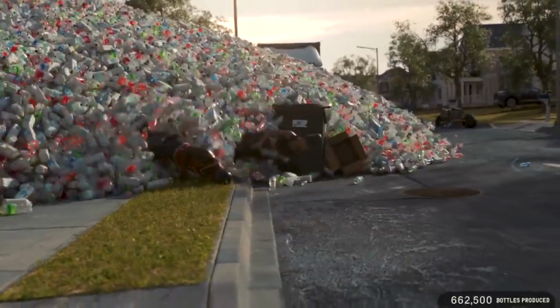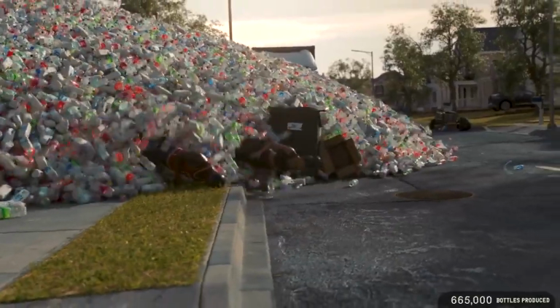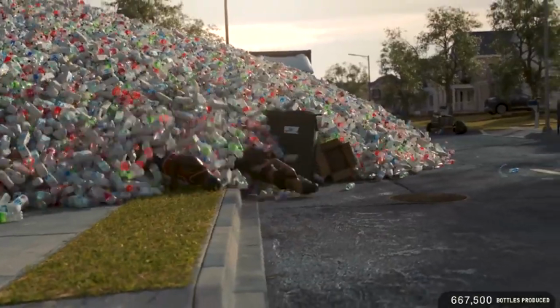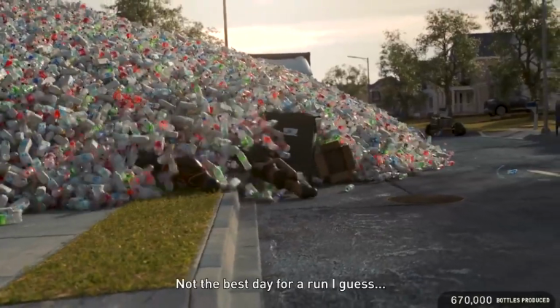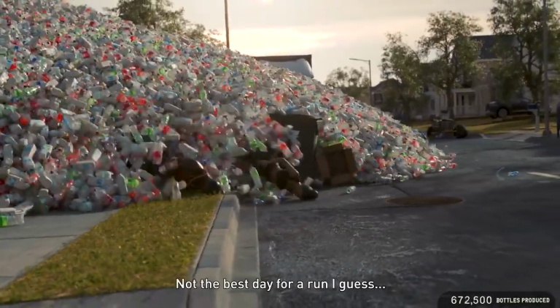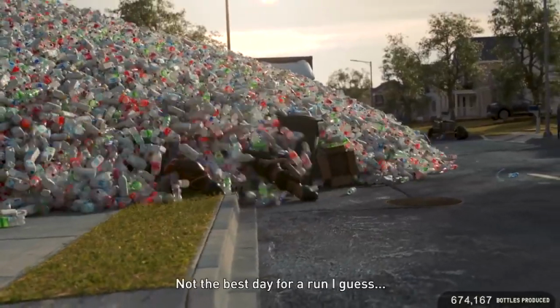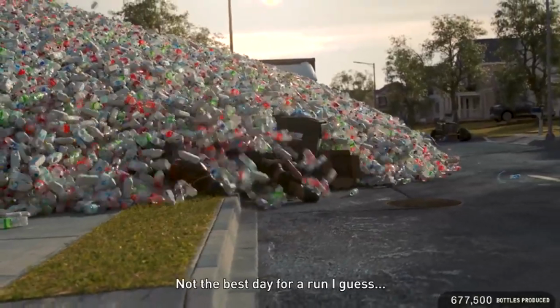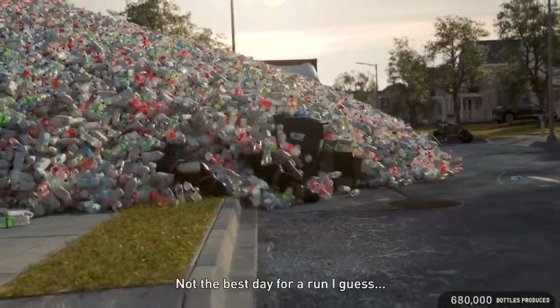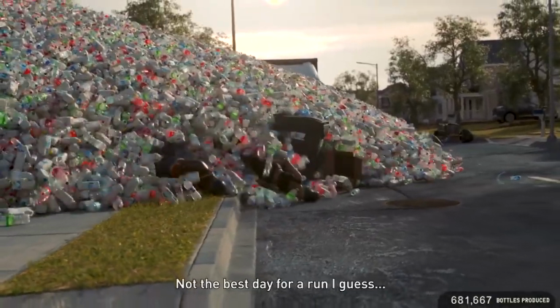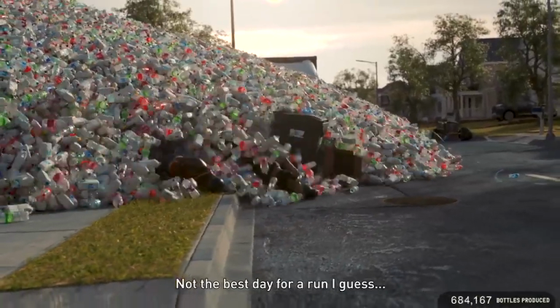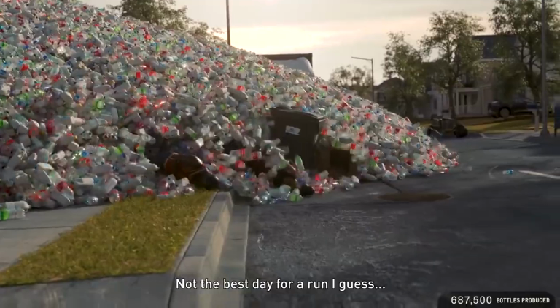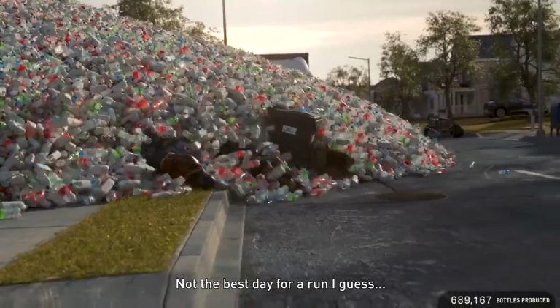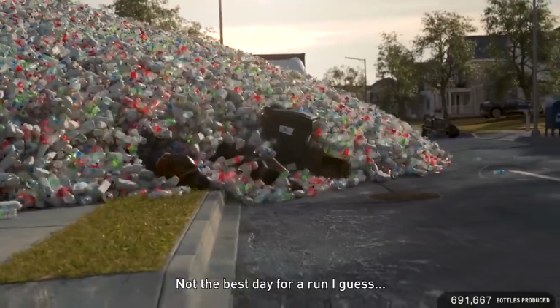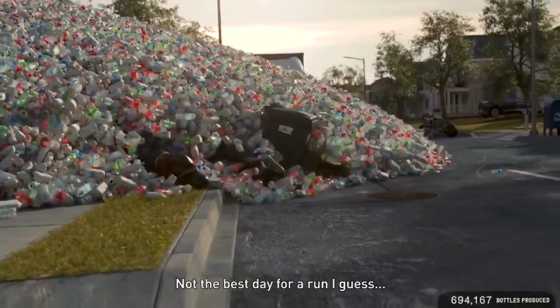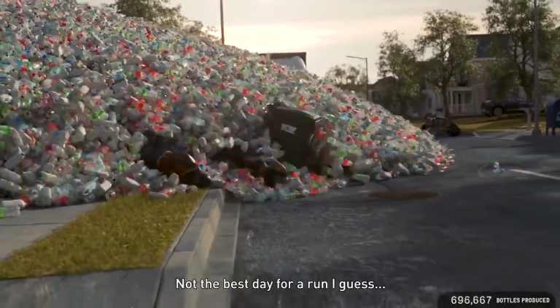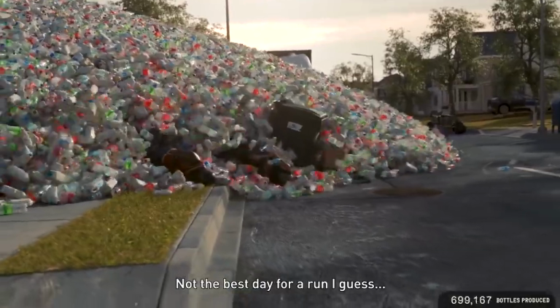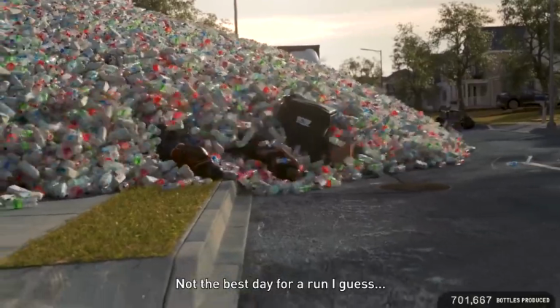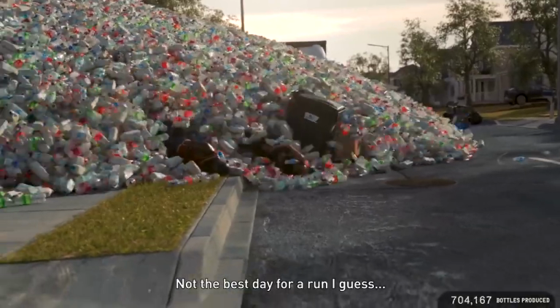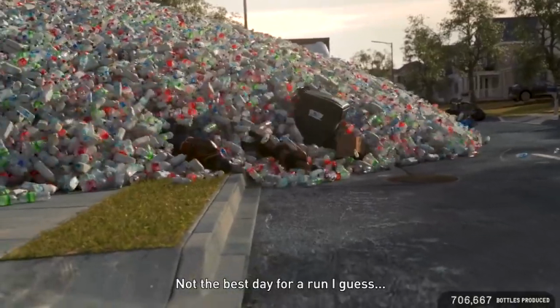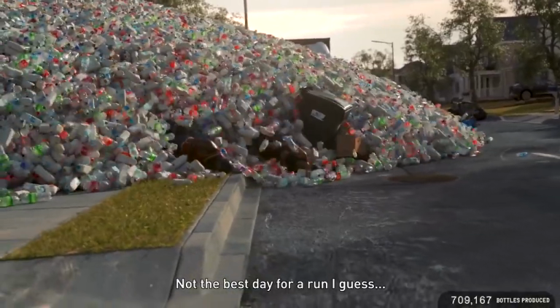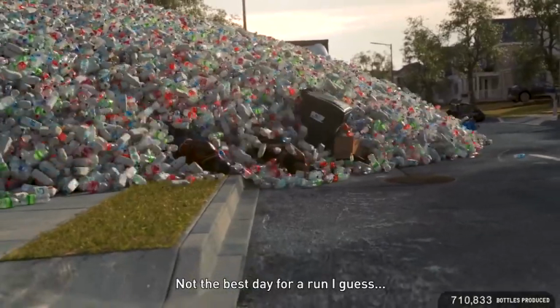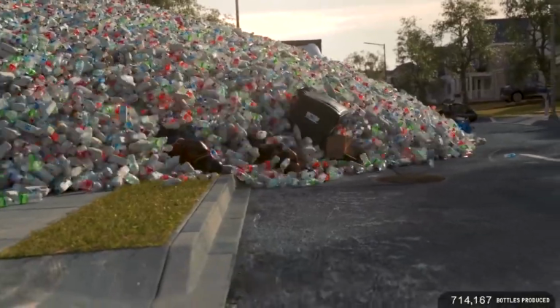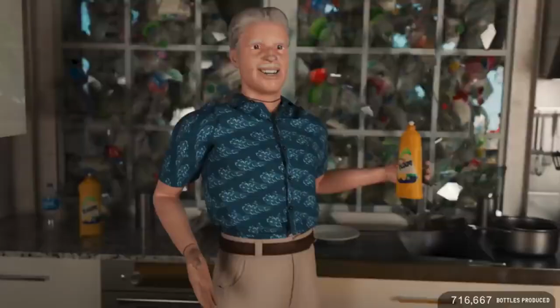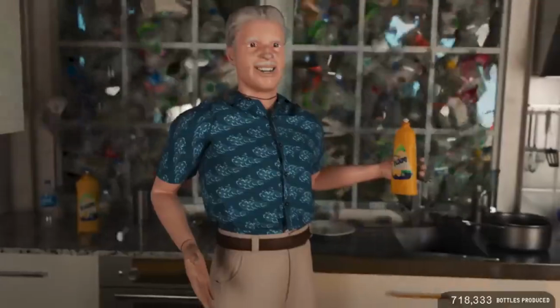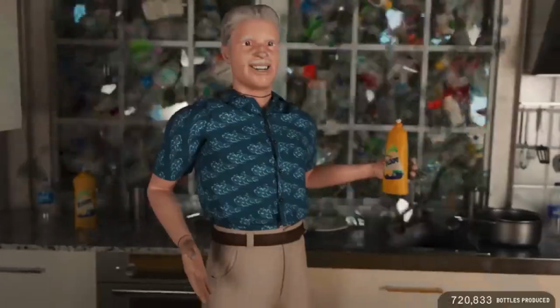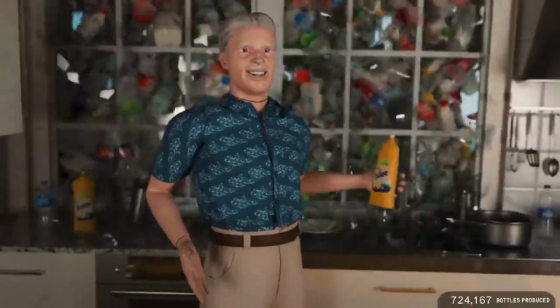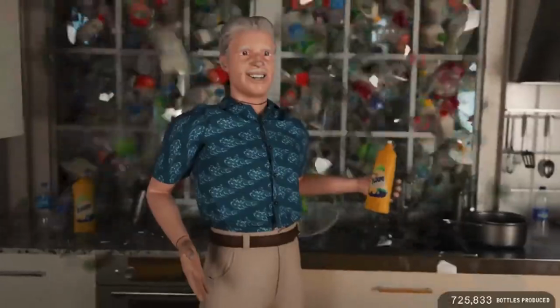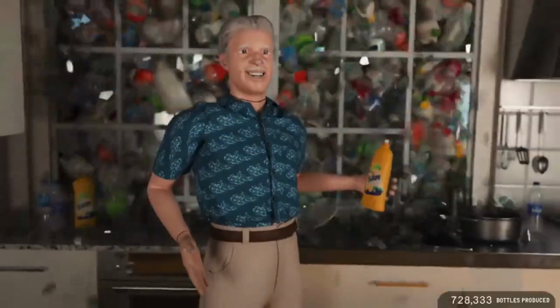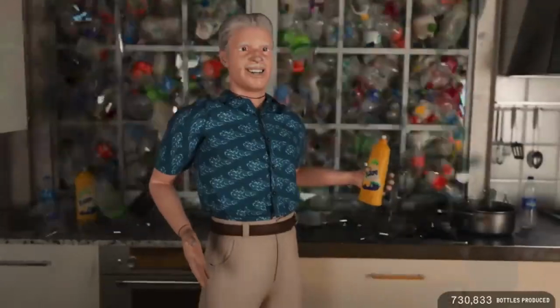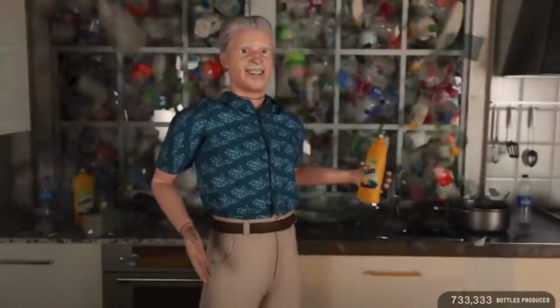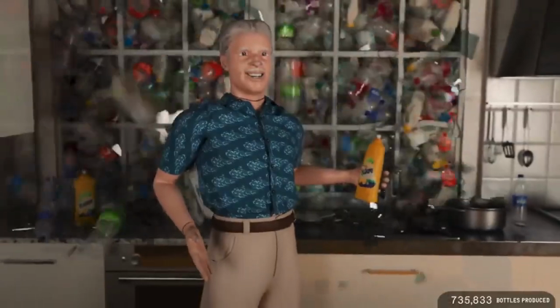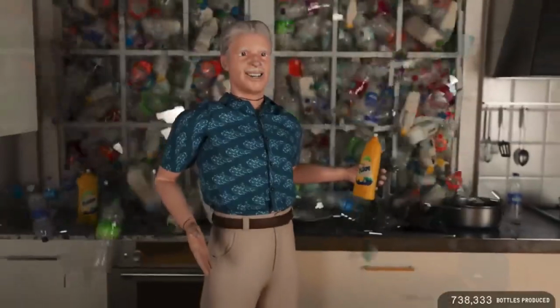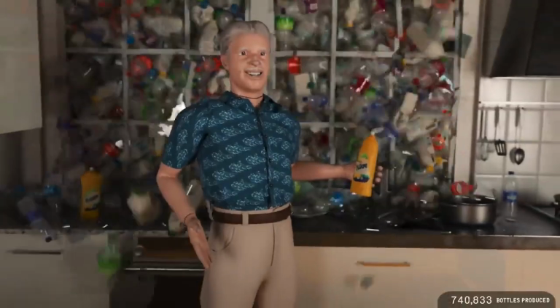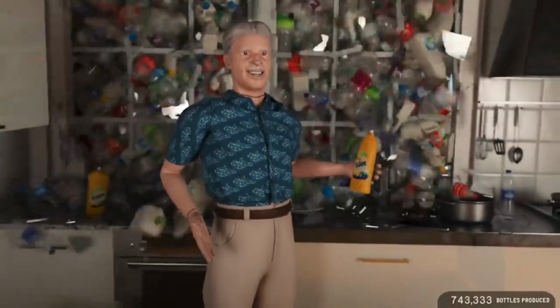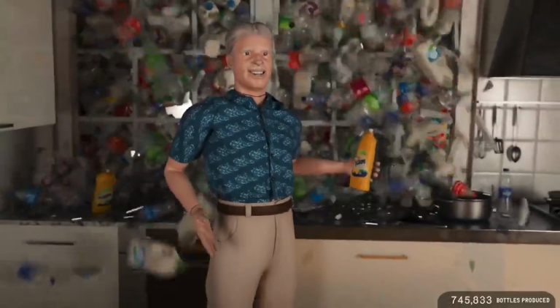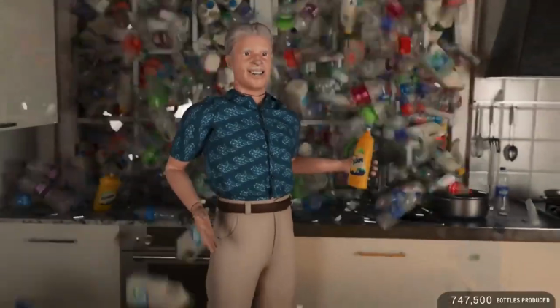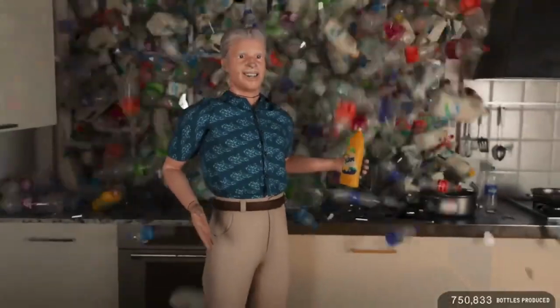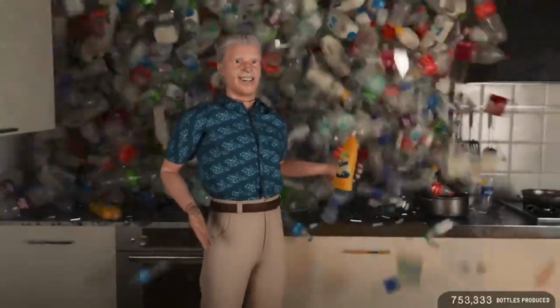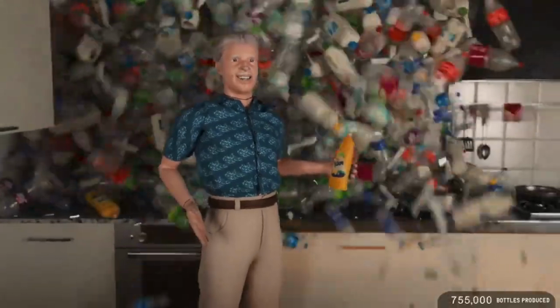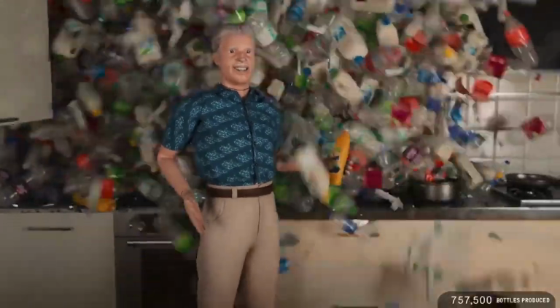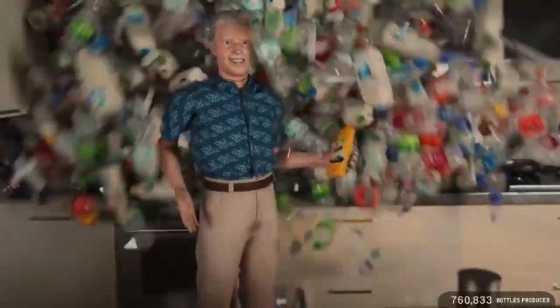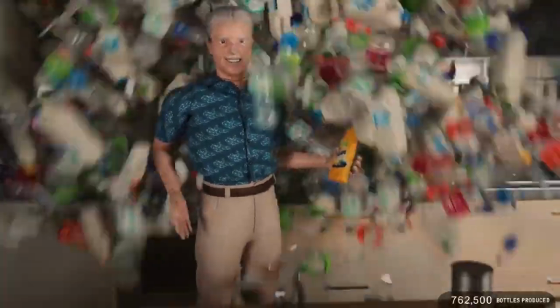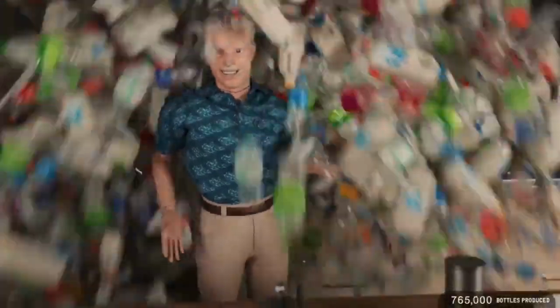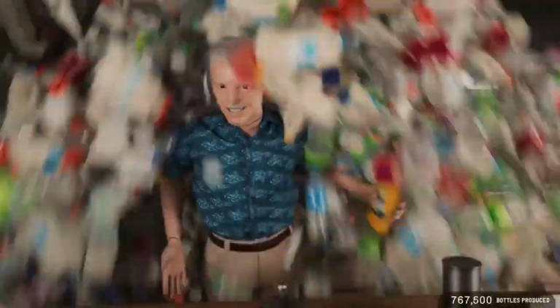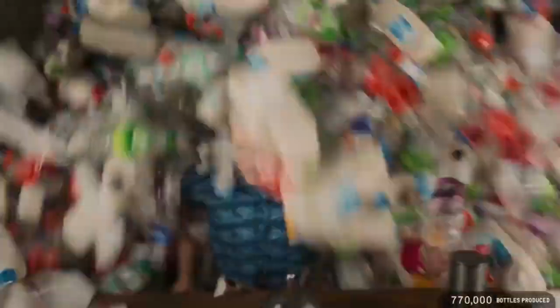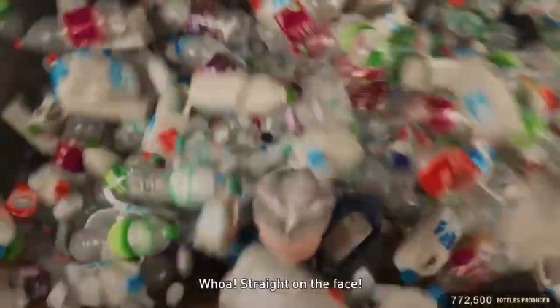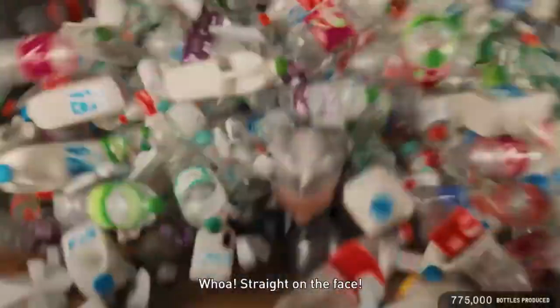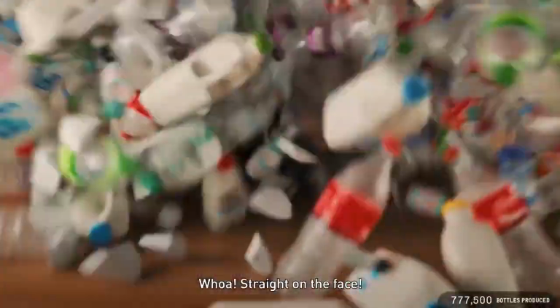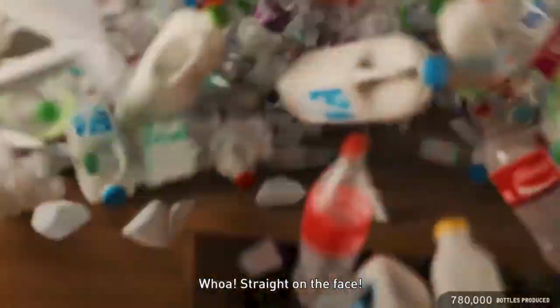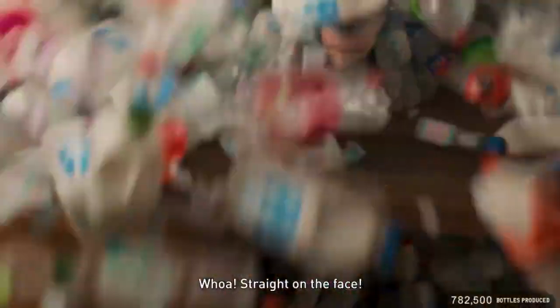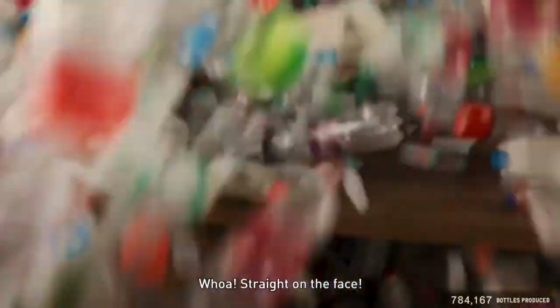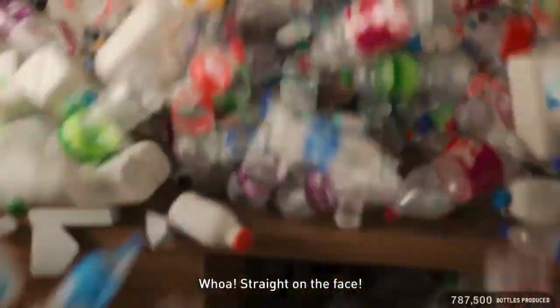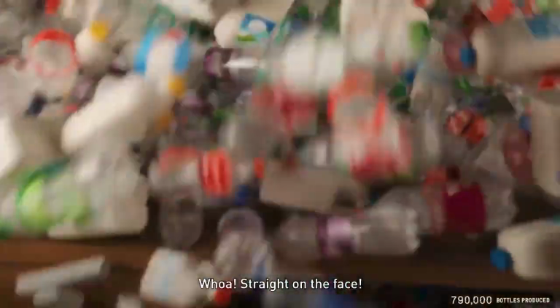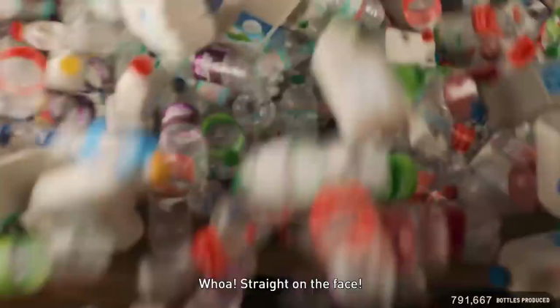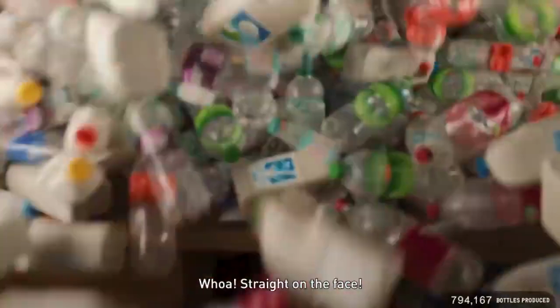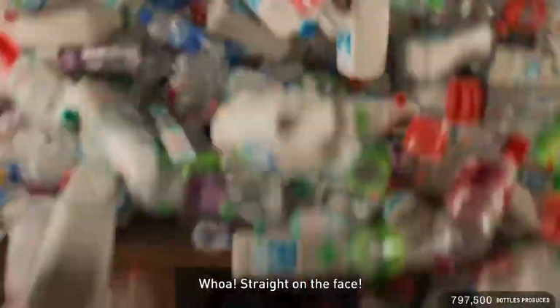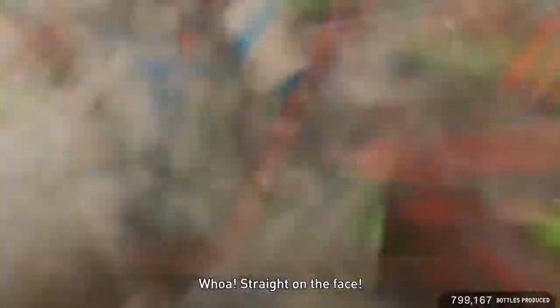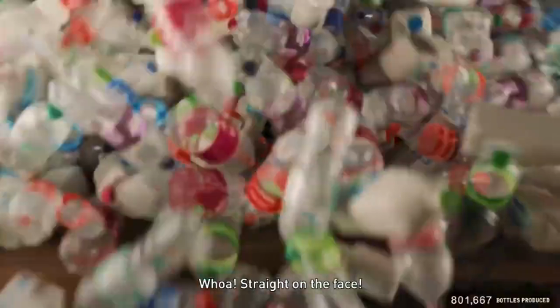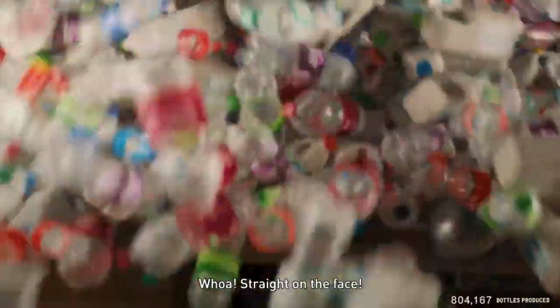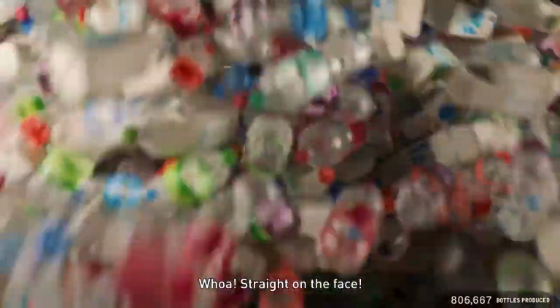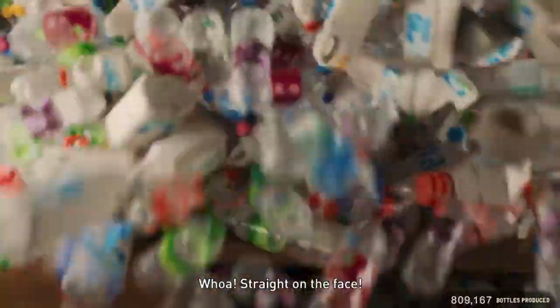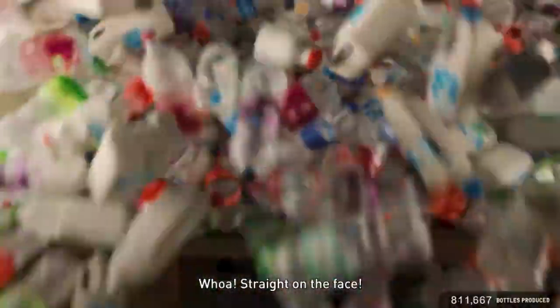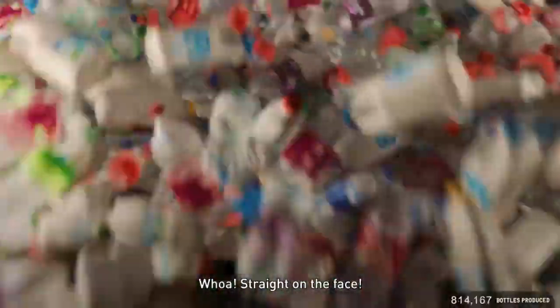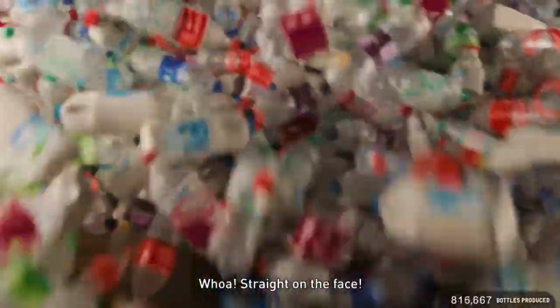Not the best day for a run, I guess. What? Straight on the face!